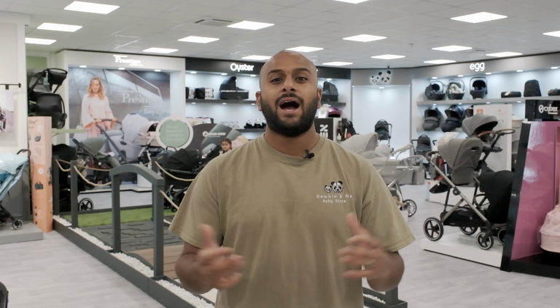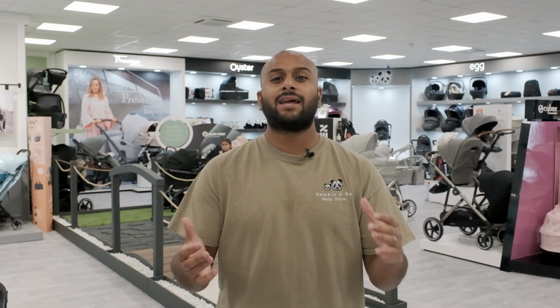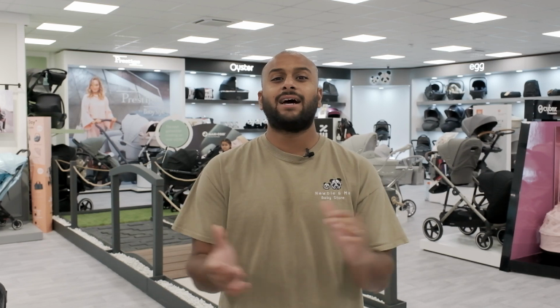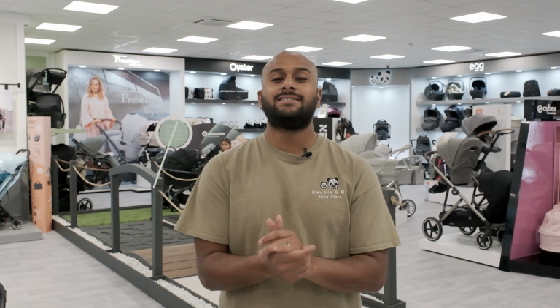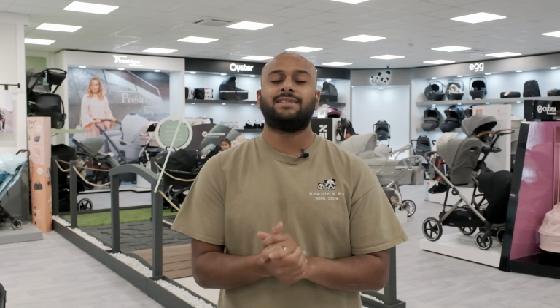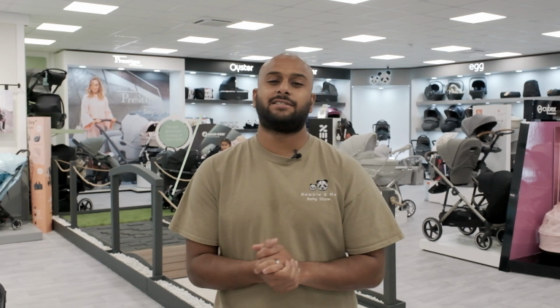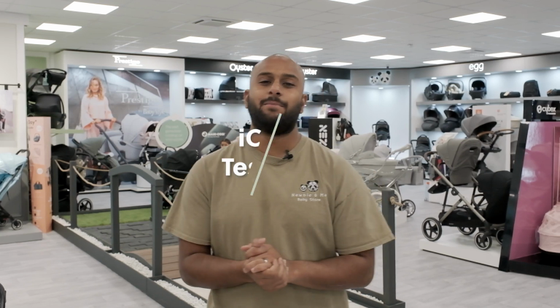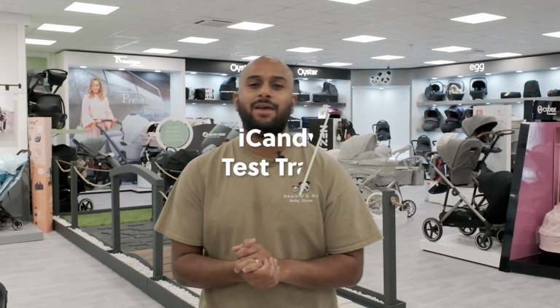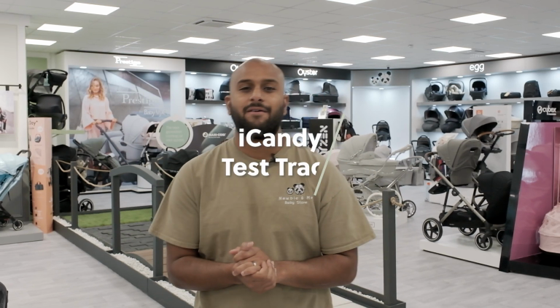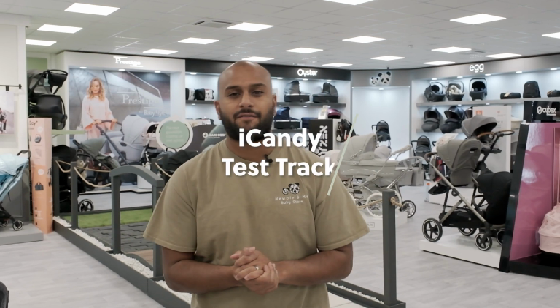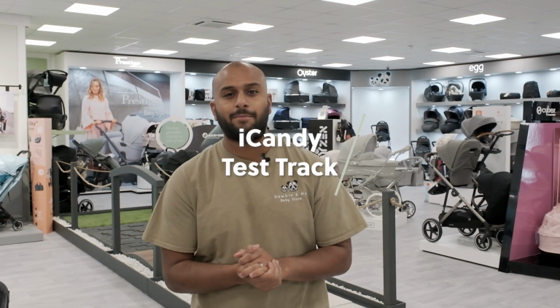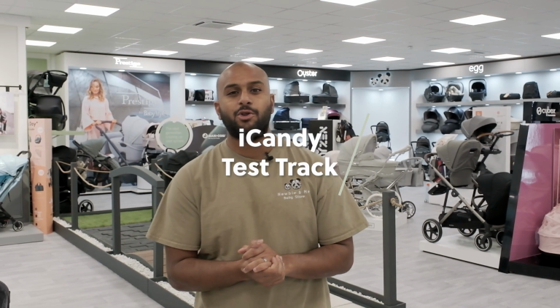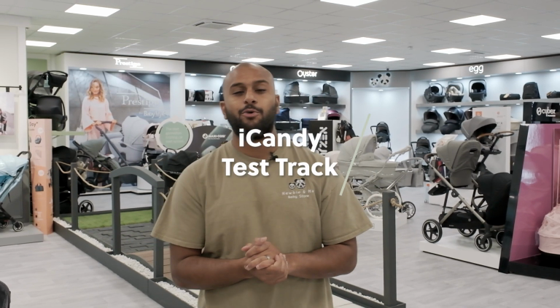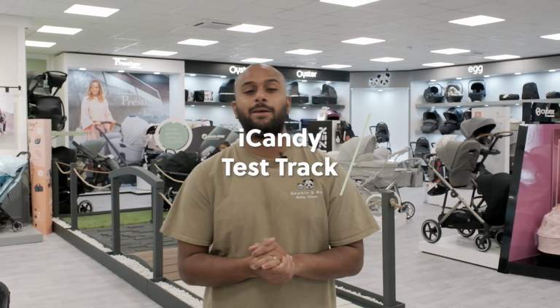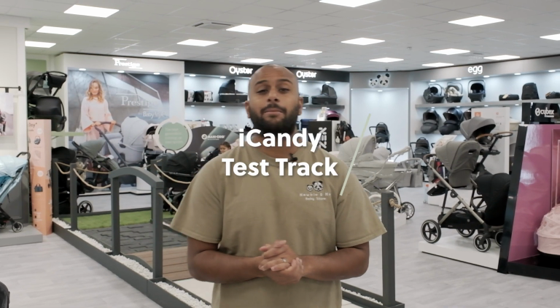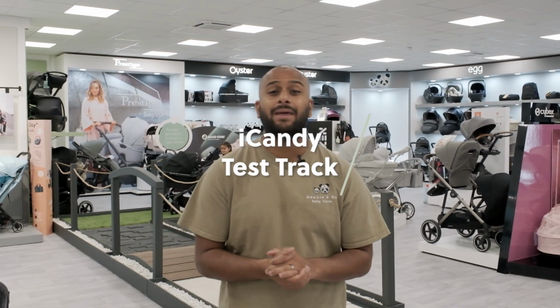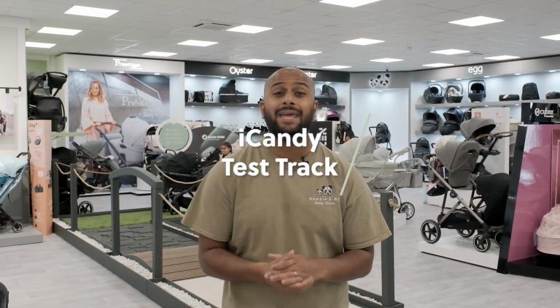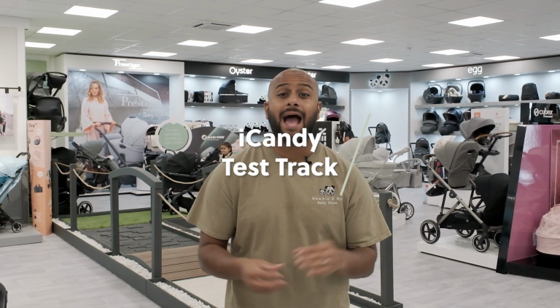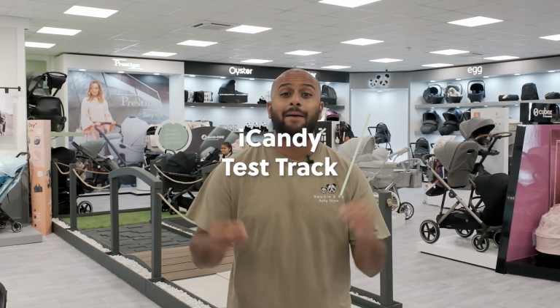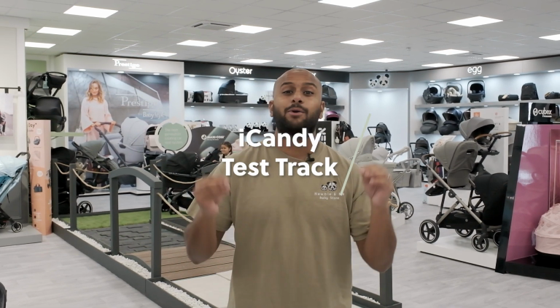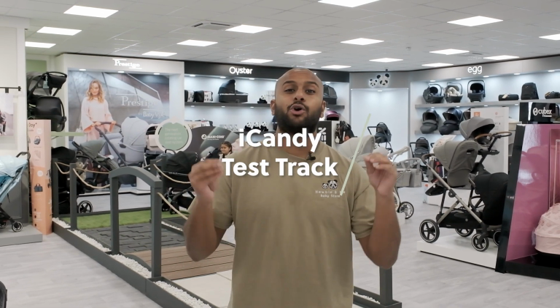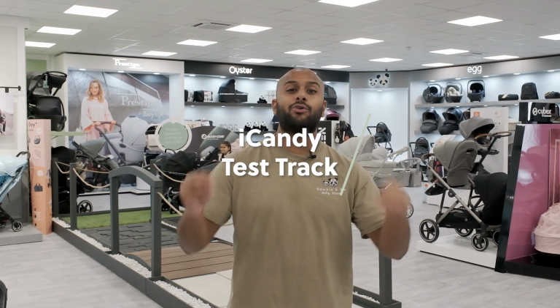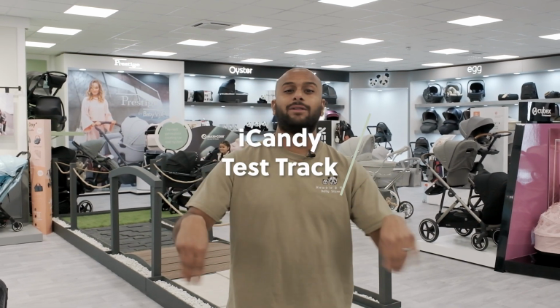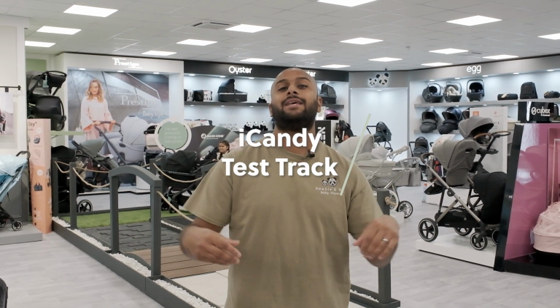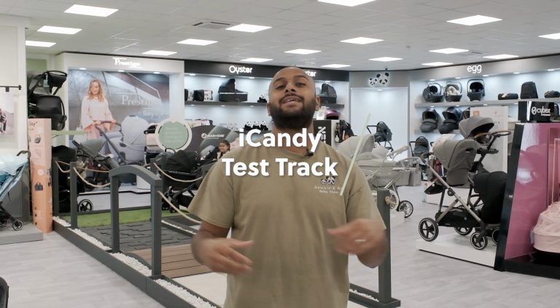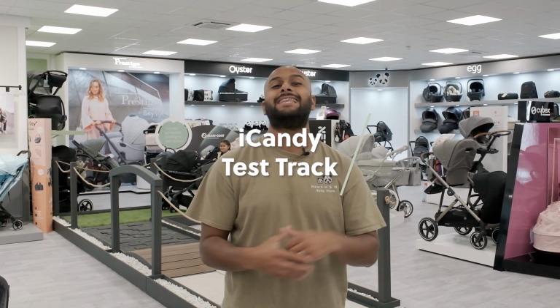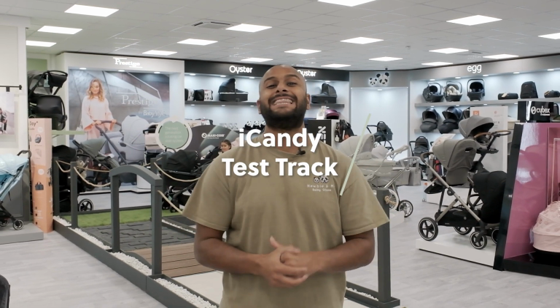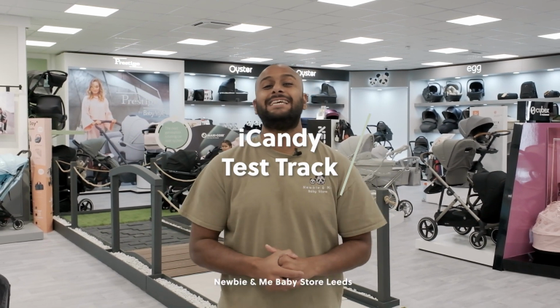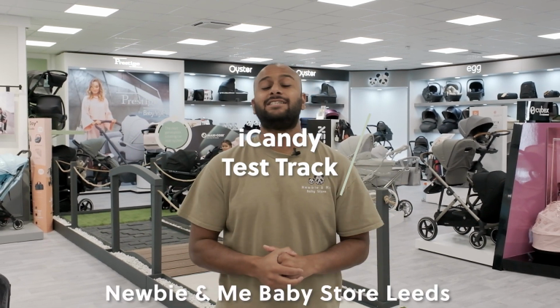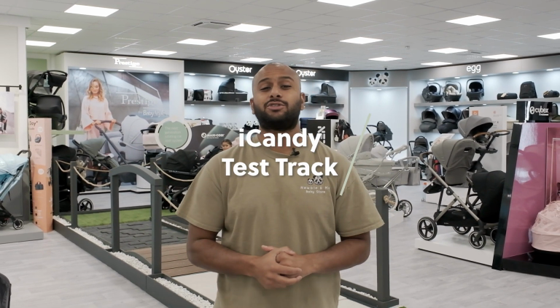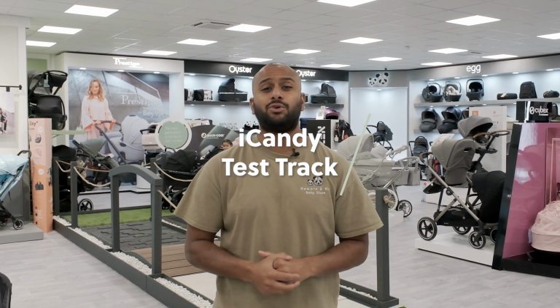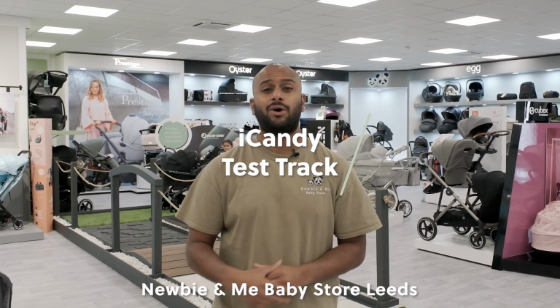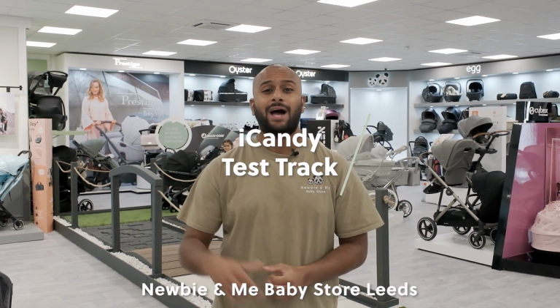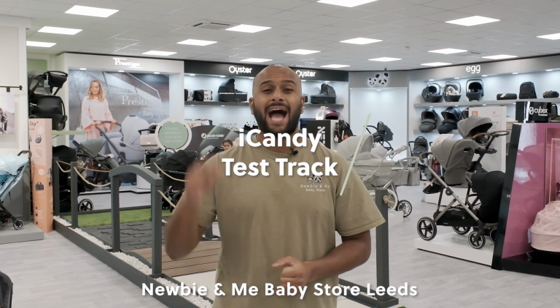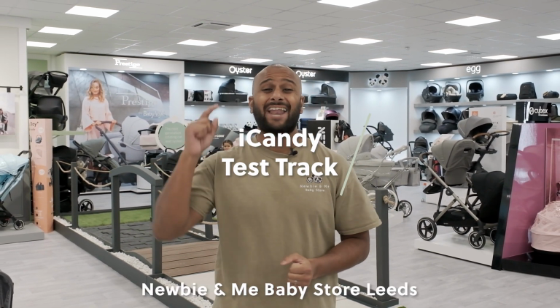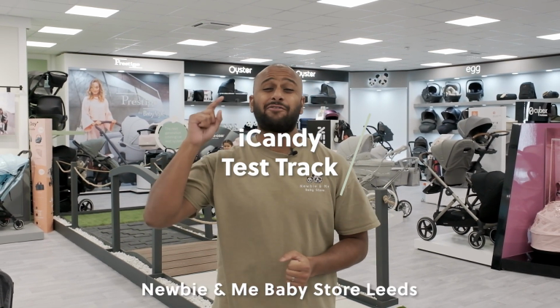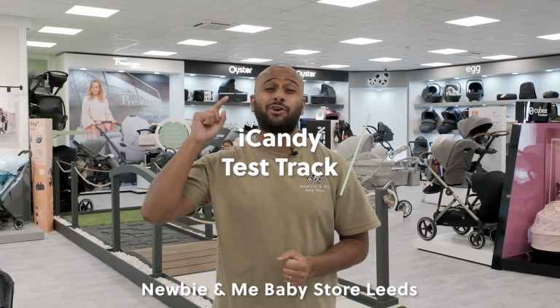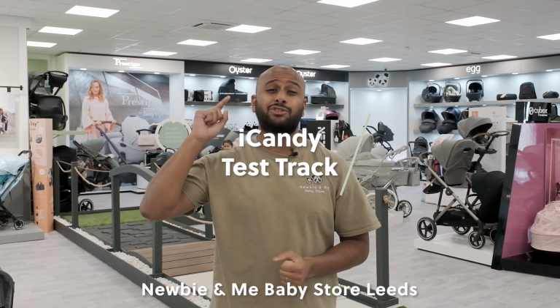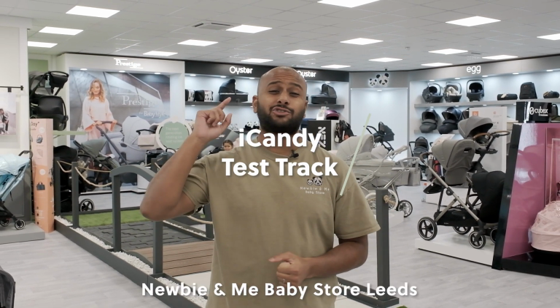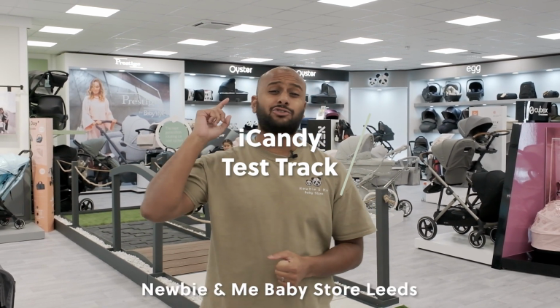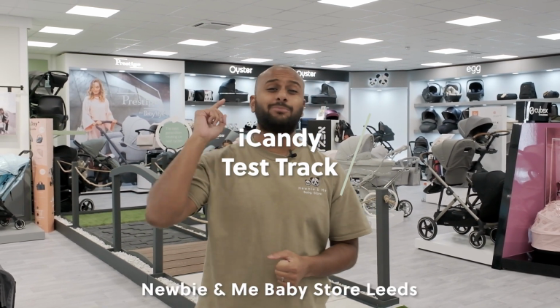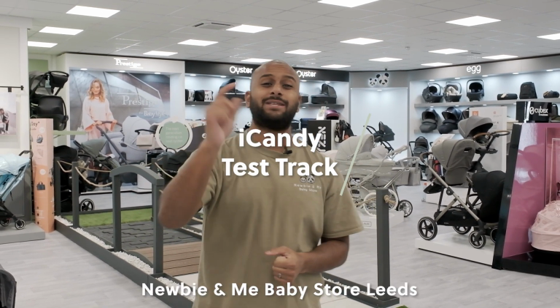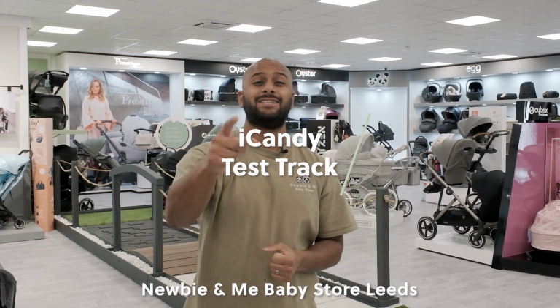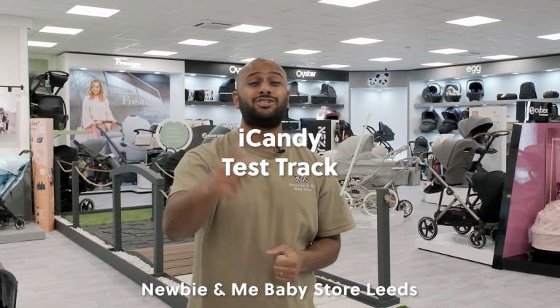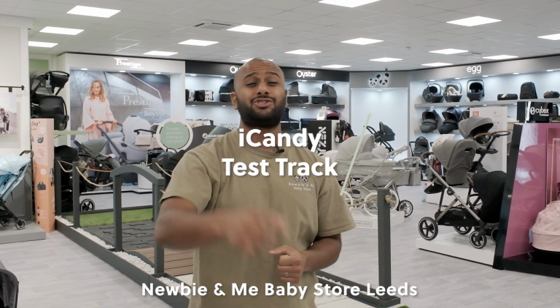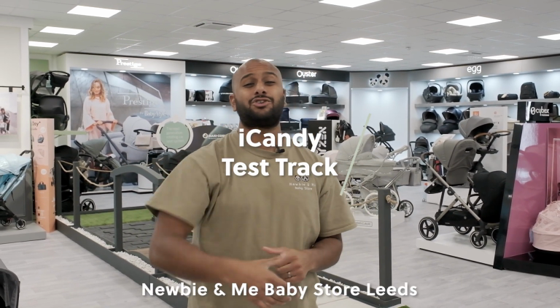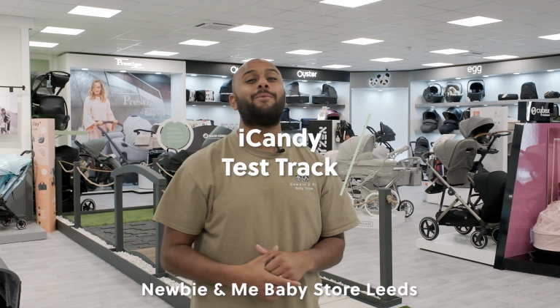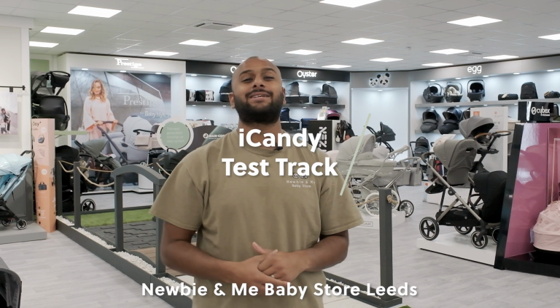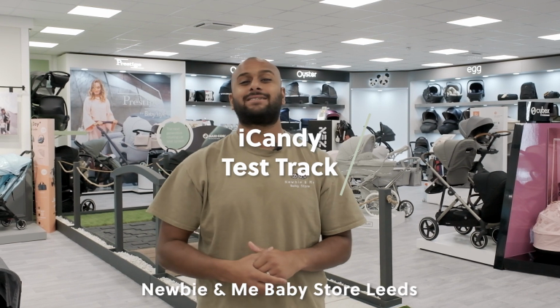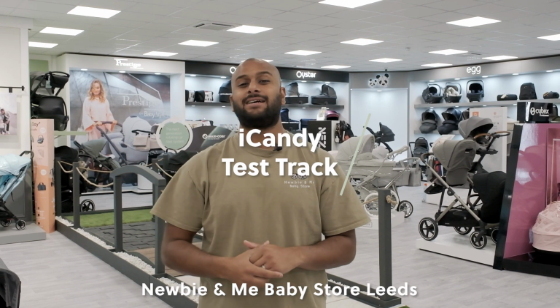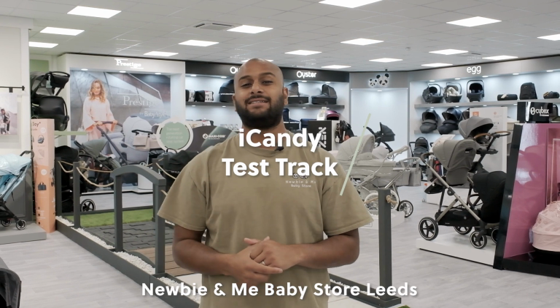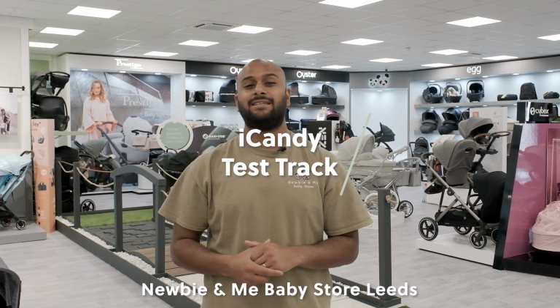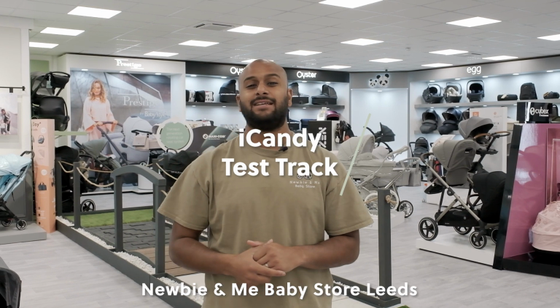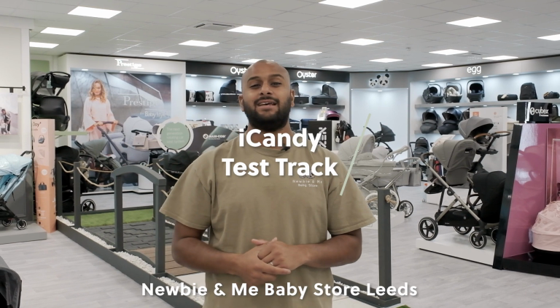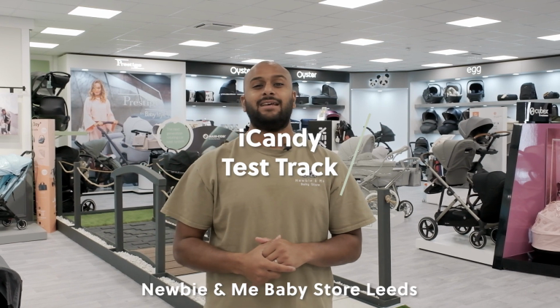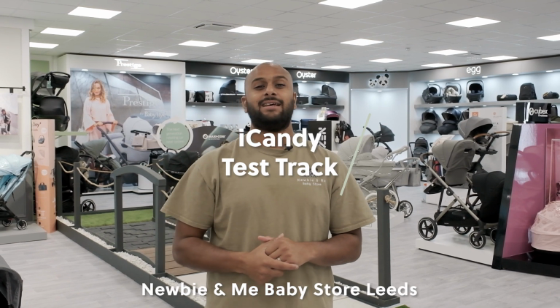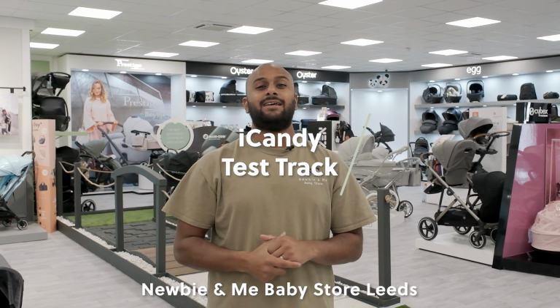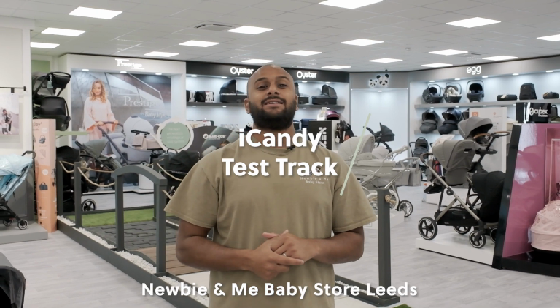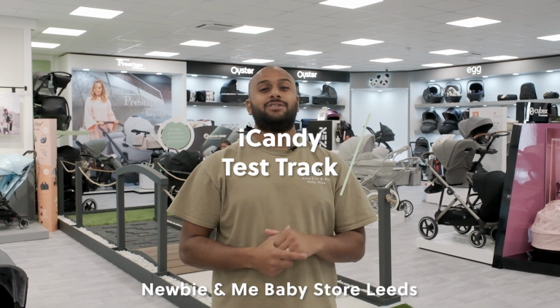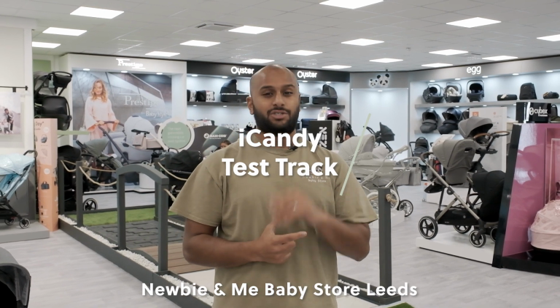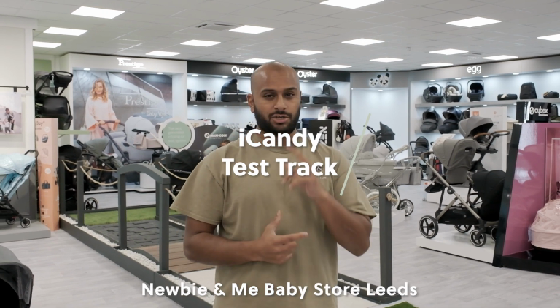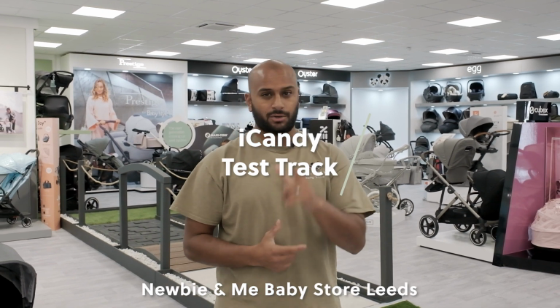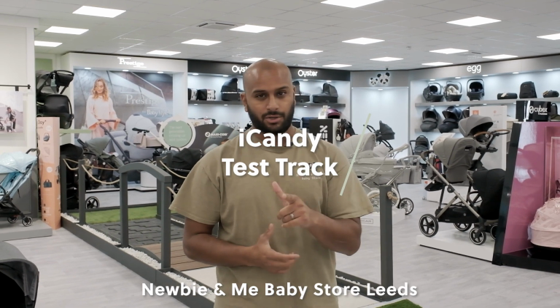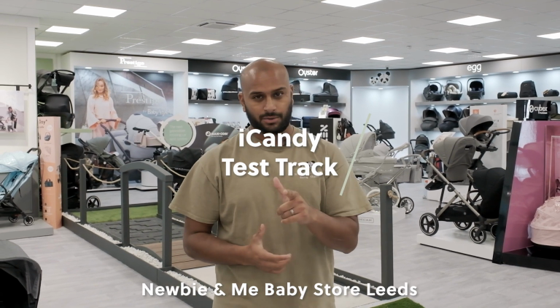Hi guys, it's Amir from Newbie Me. I'm currently in the Leeds store and I've got something so exciting to show you.